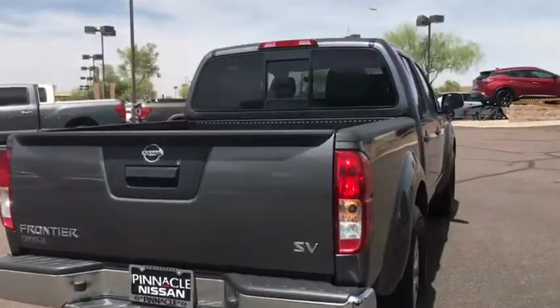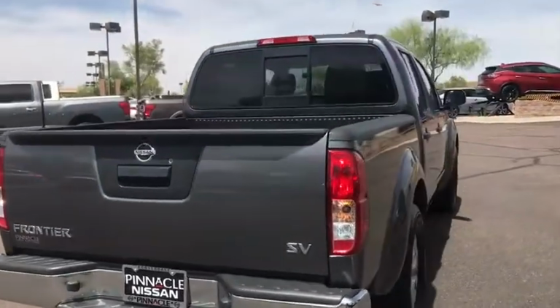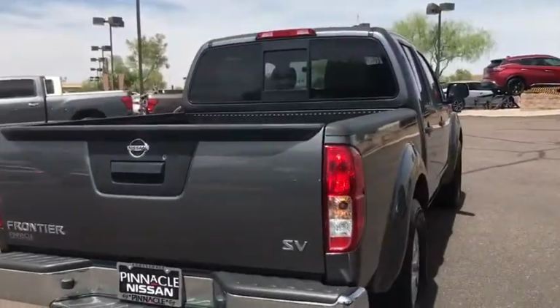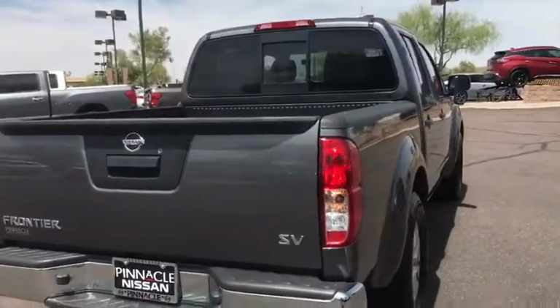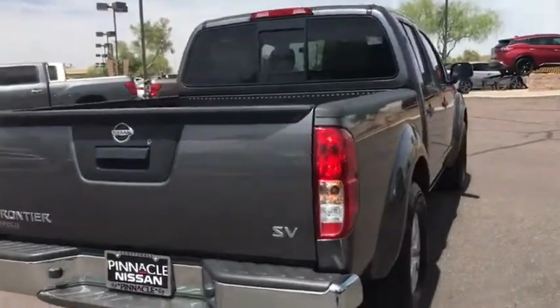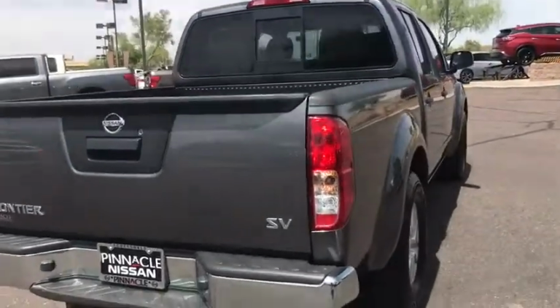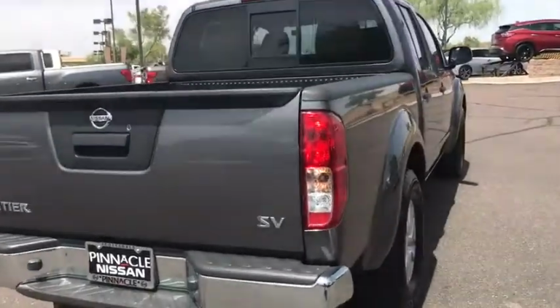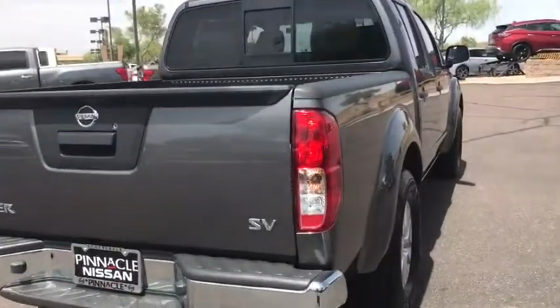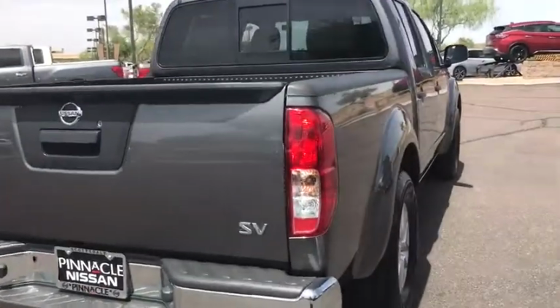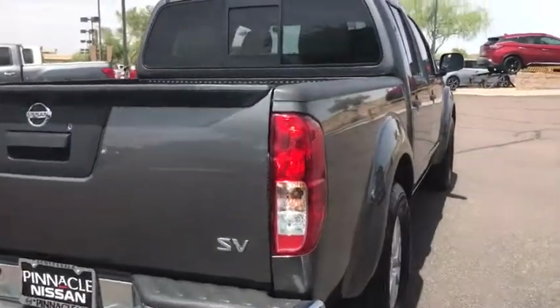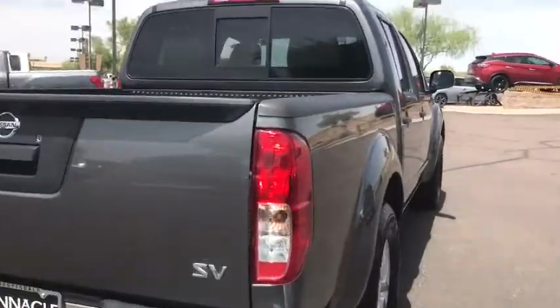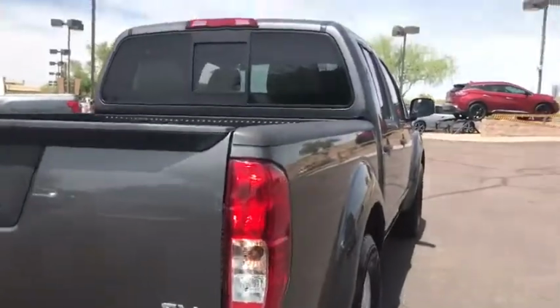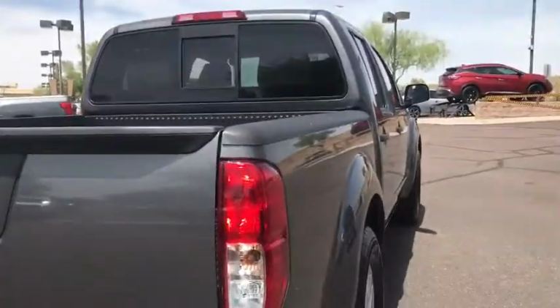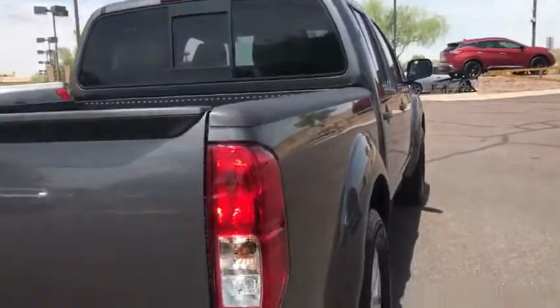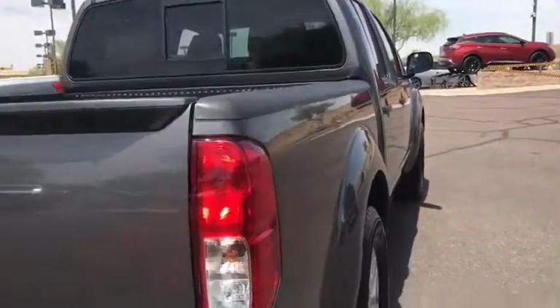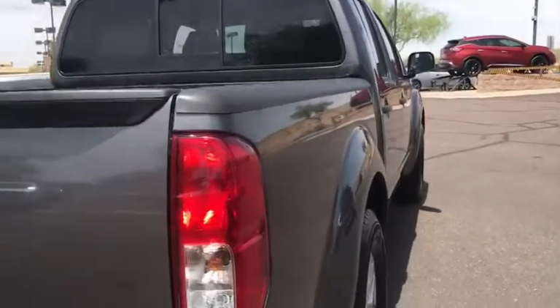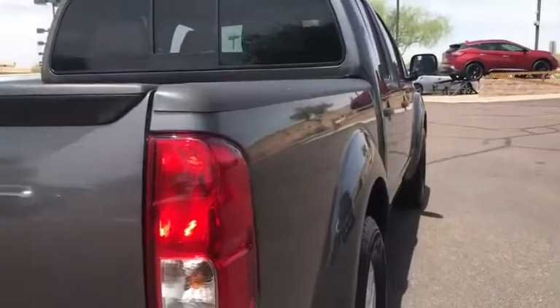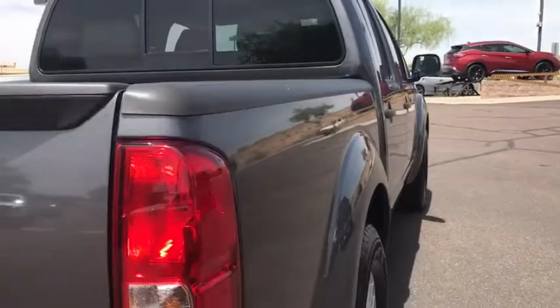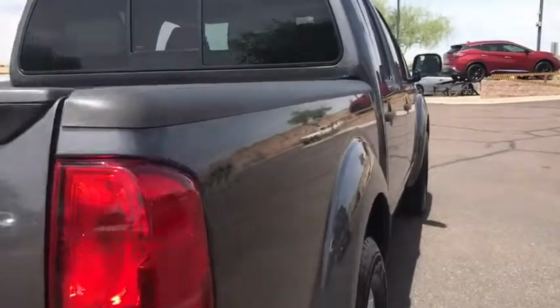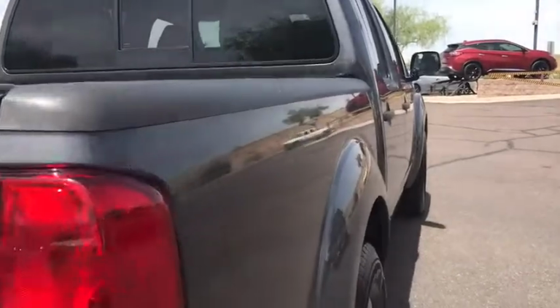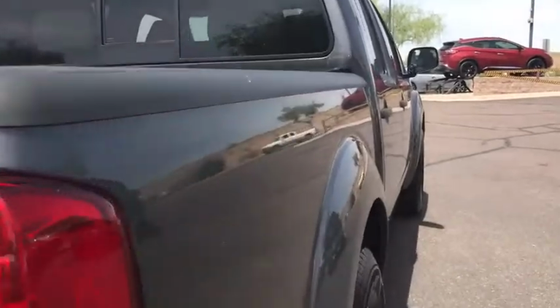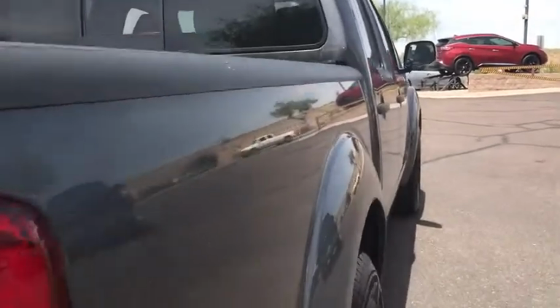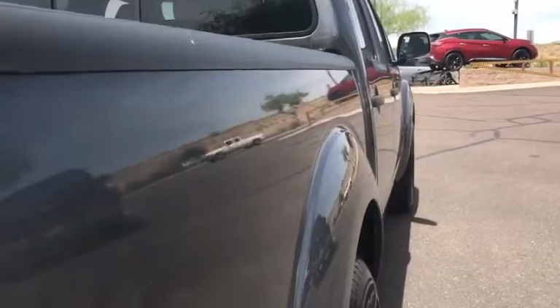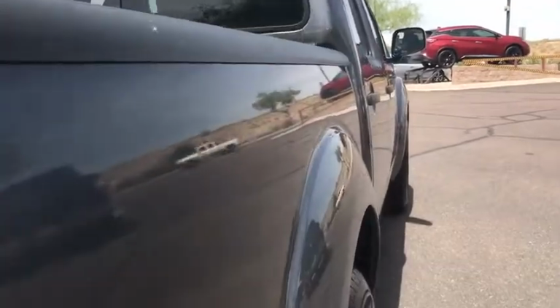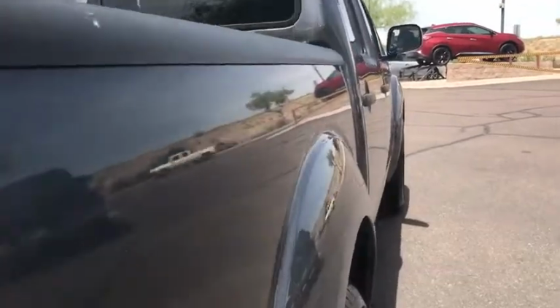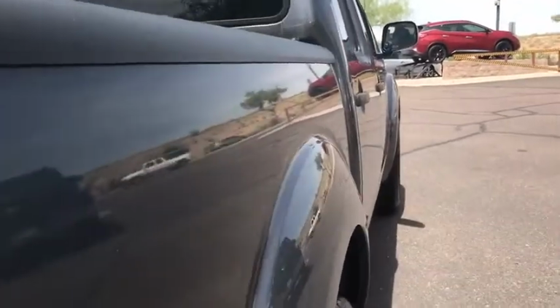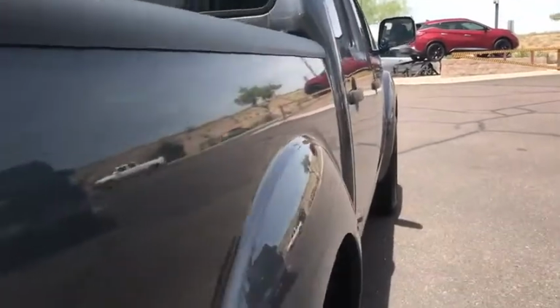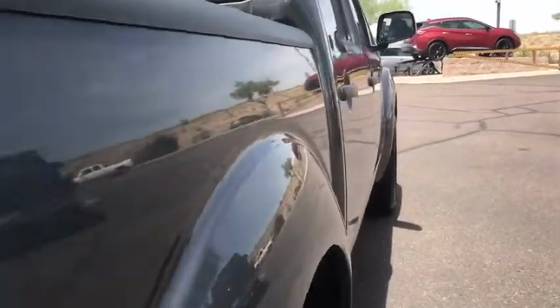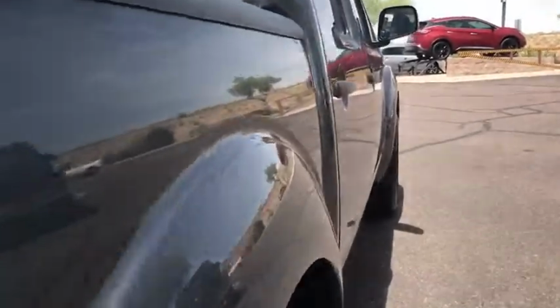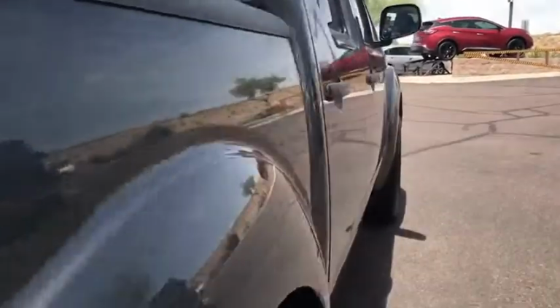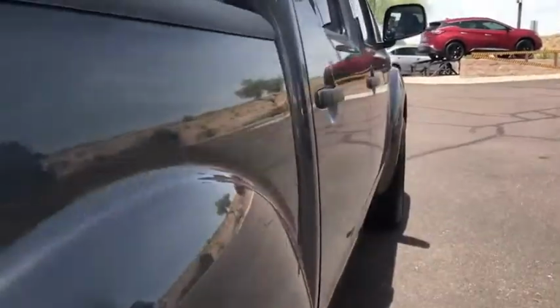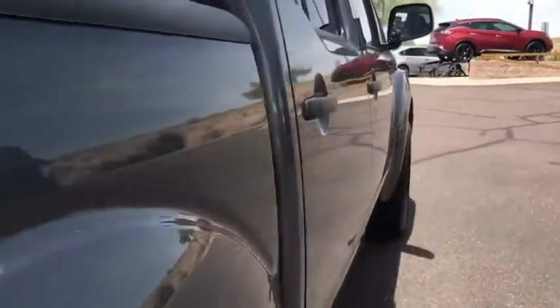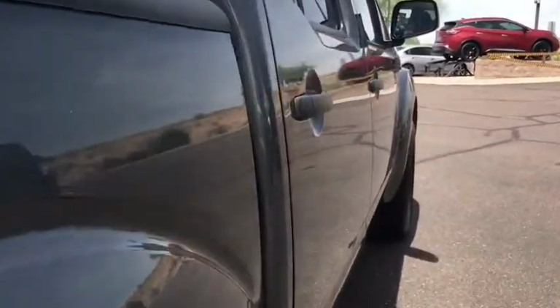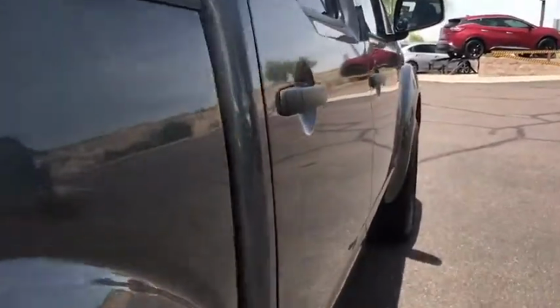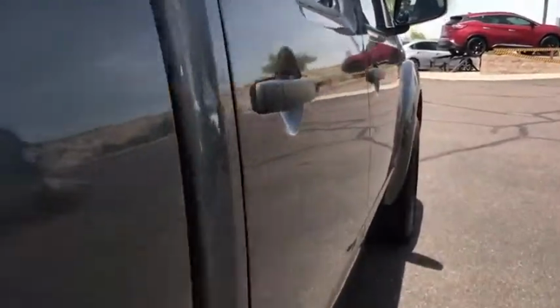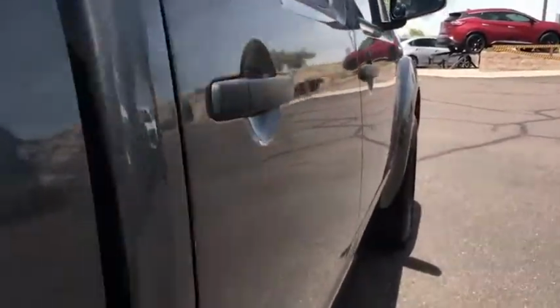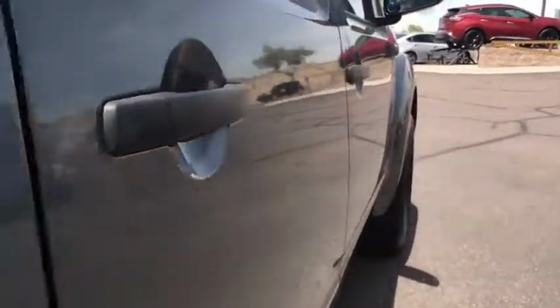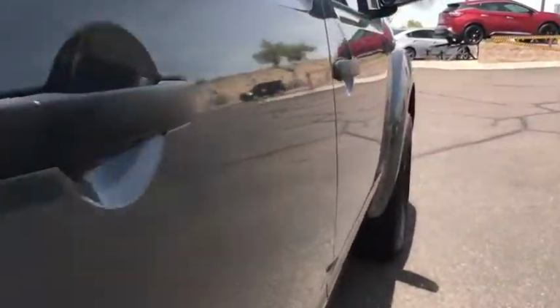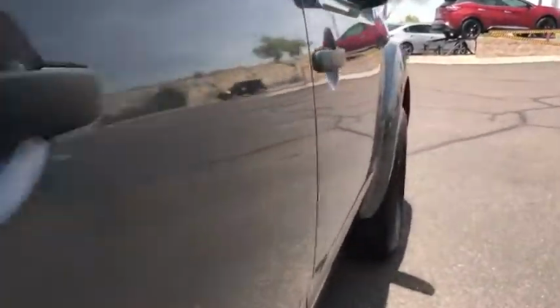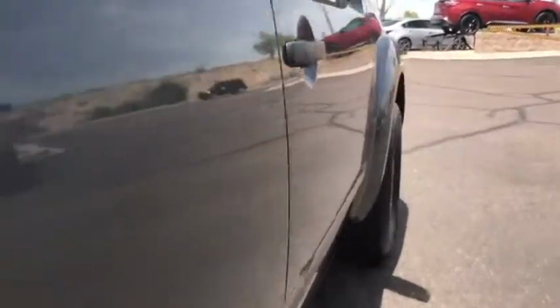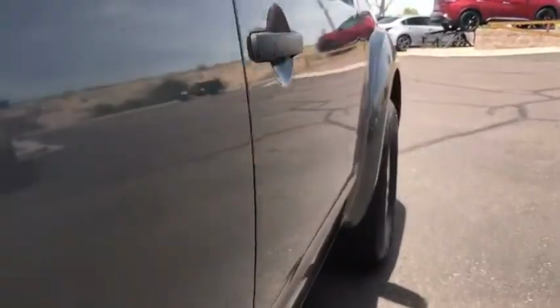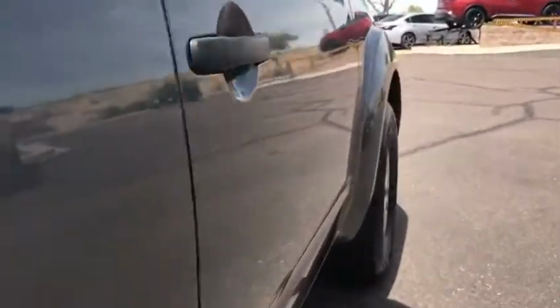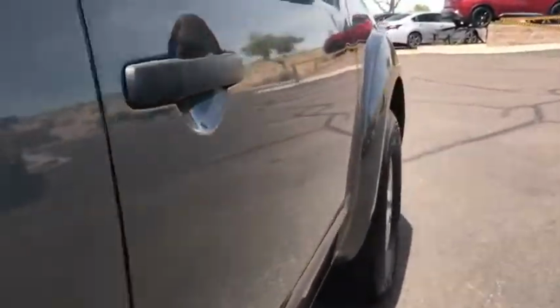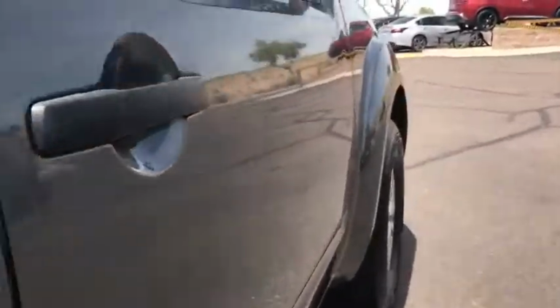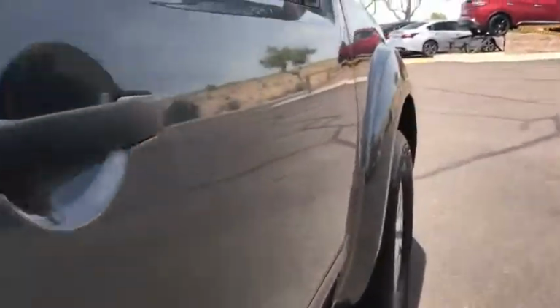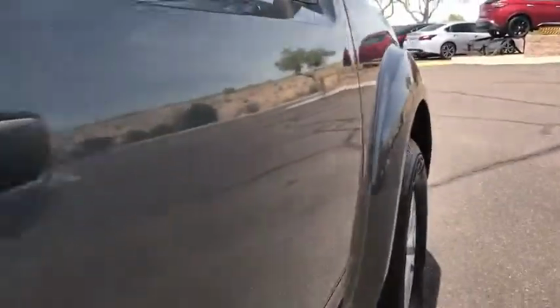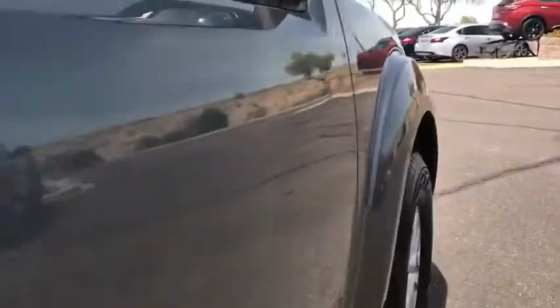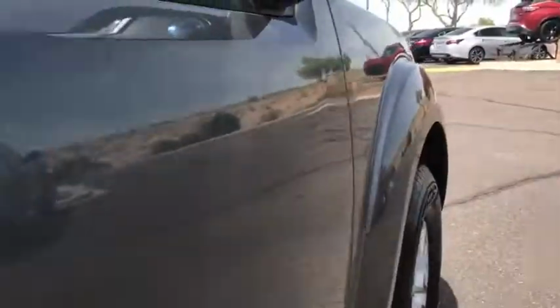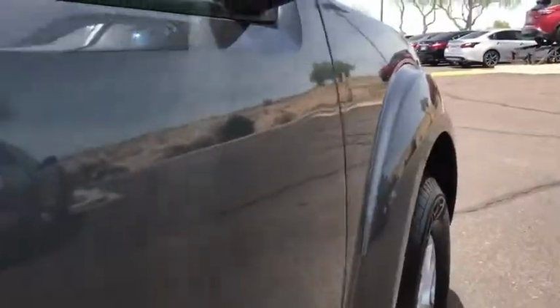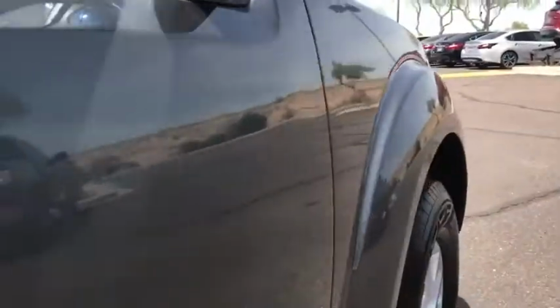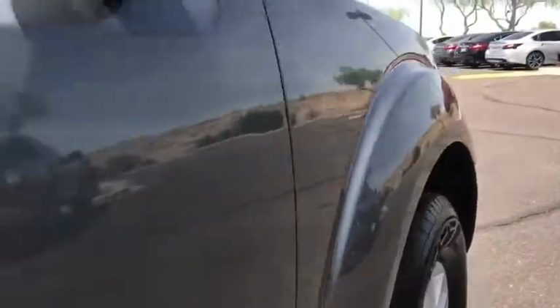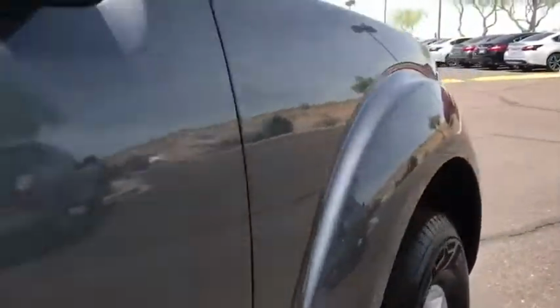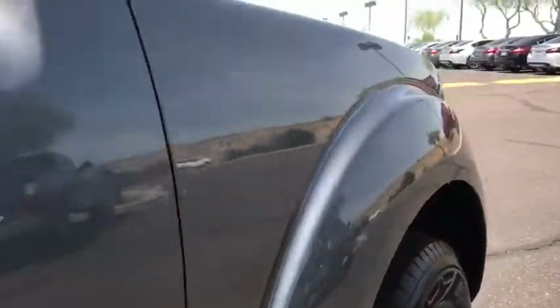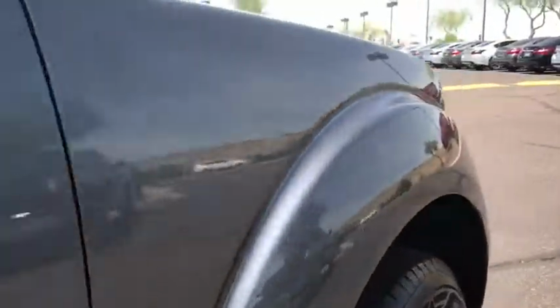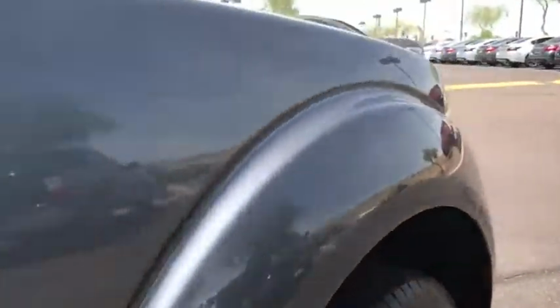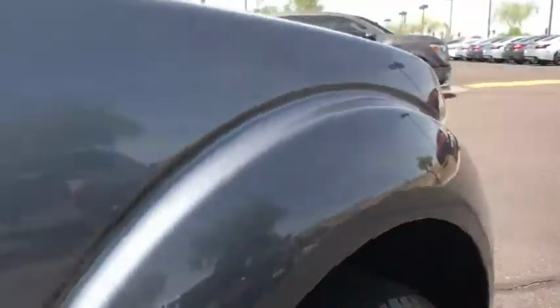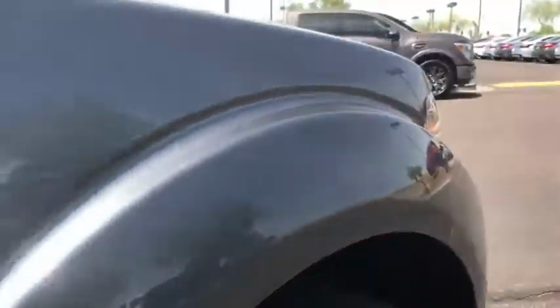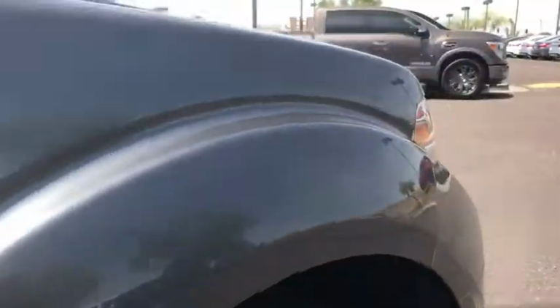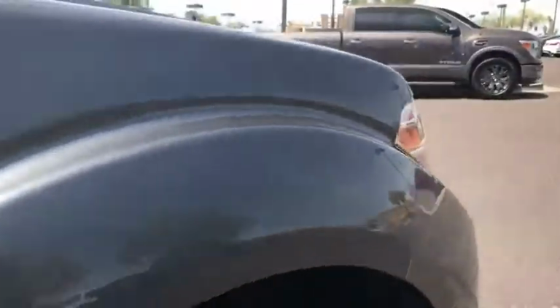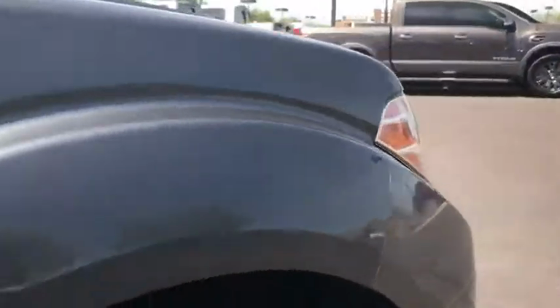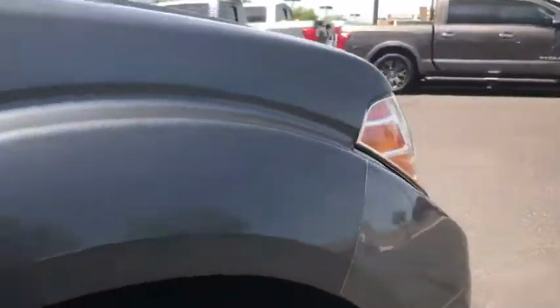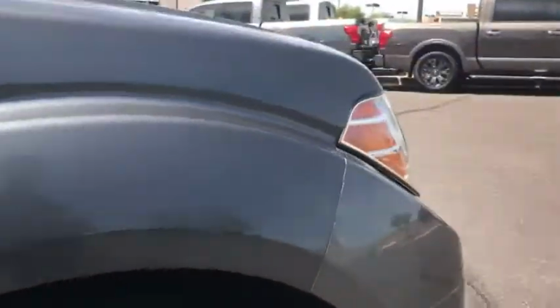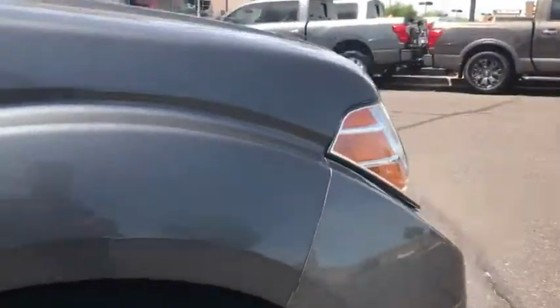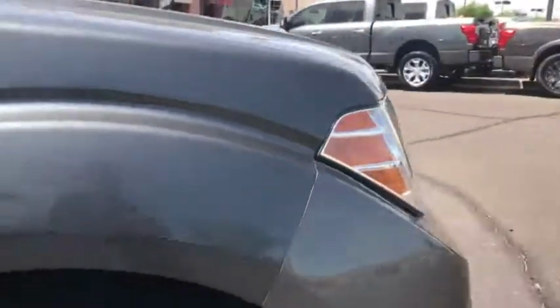This vehicle has less than 30,000 miles. Here are some of this vehicle's great options: stability control,